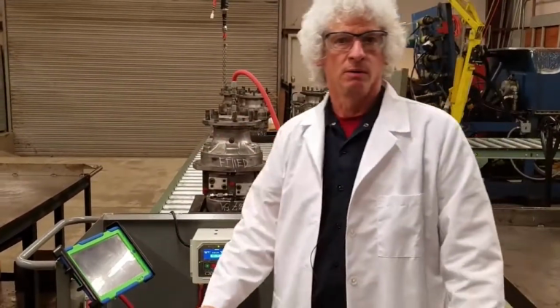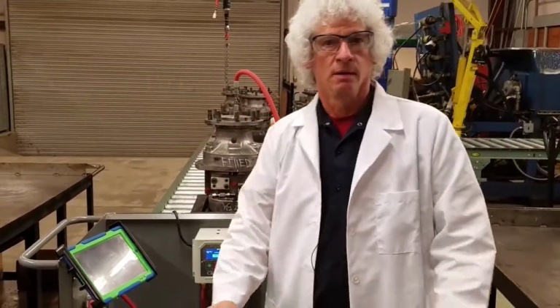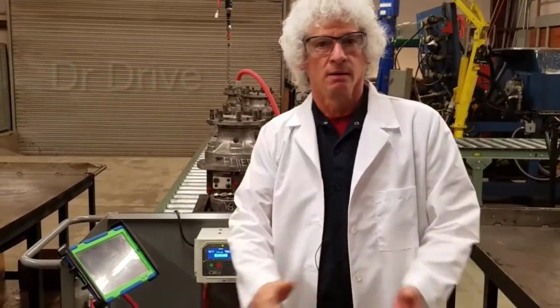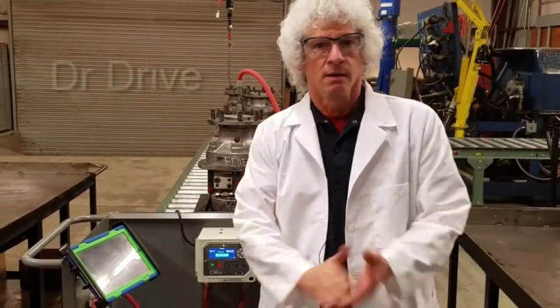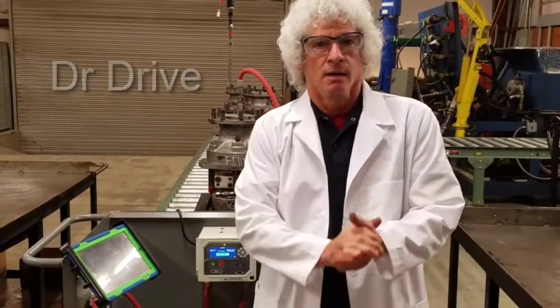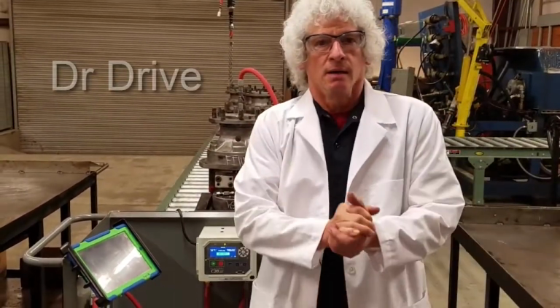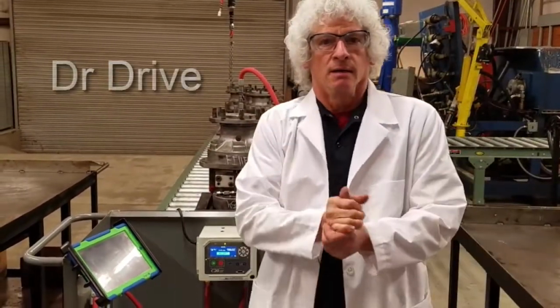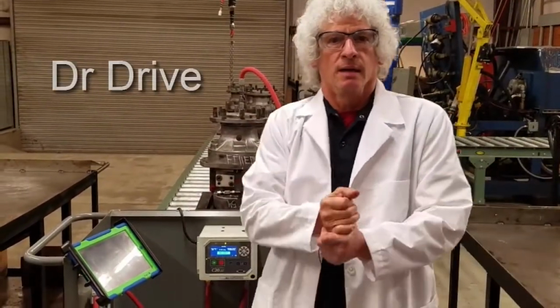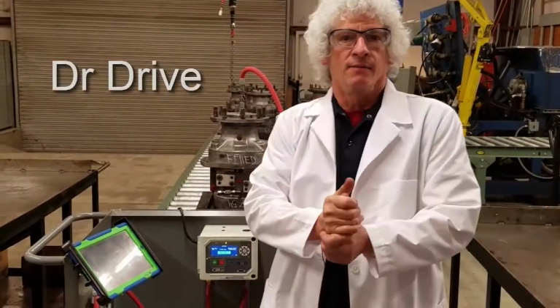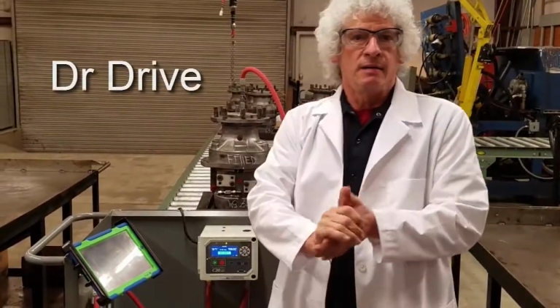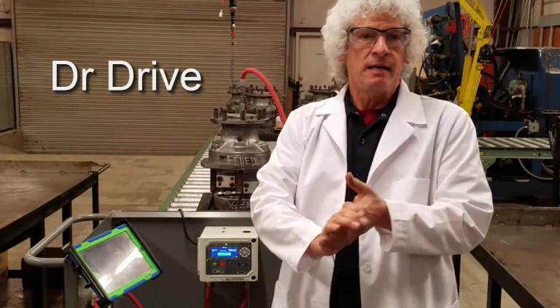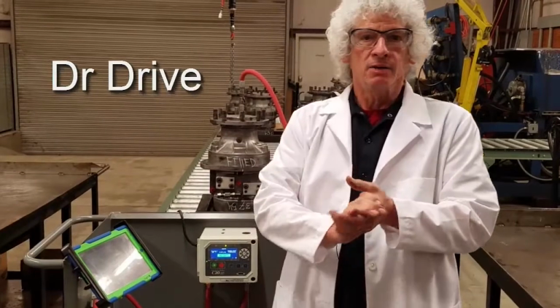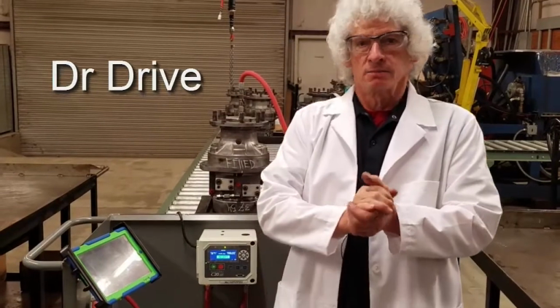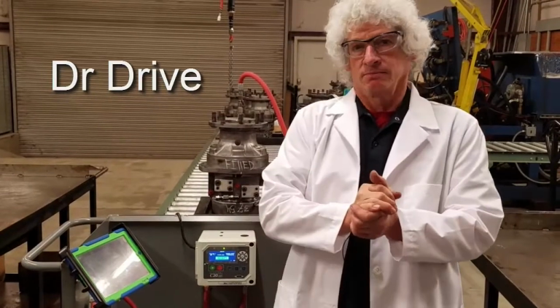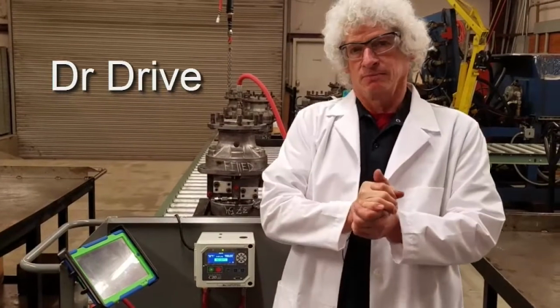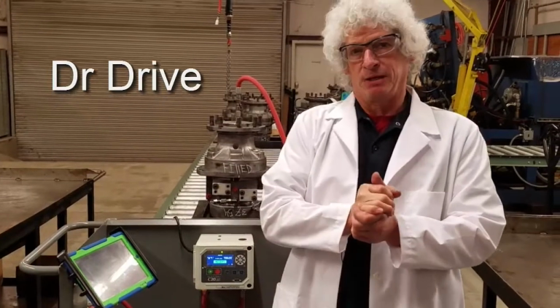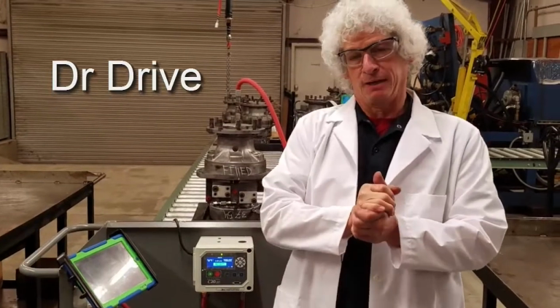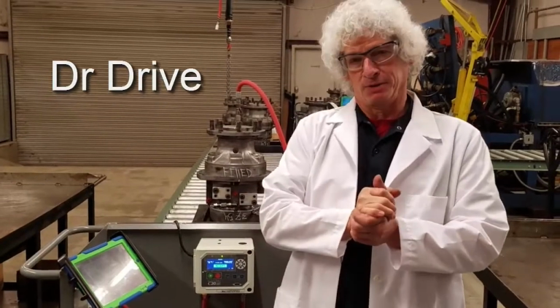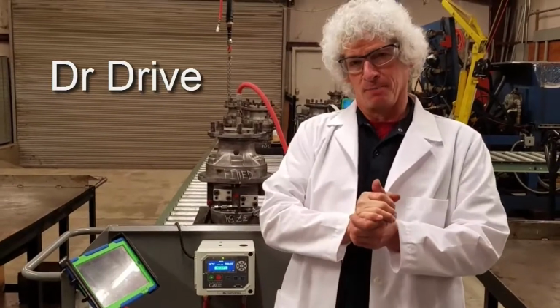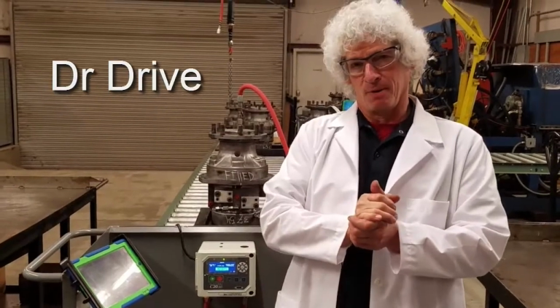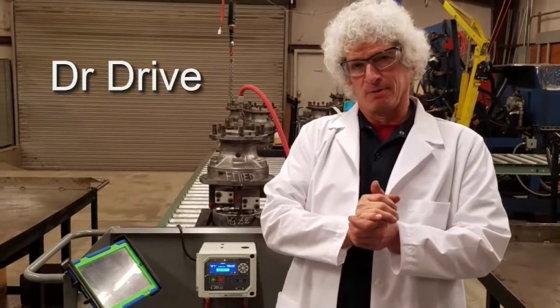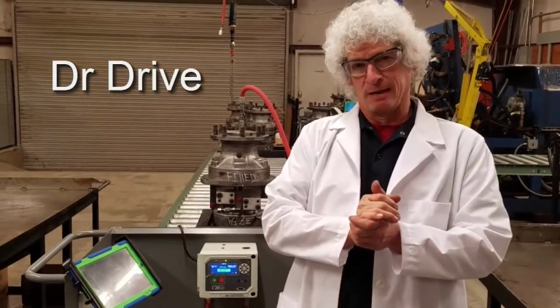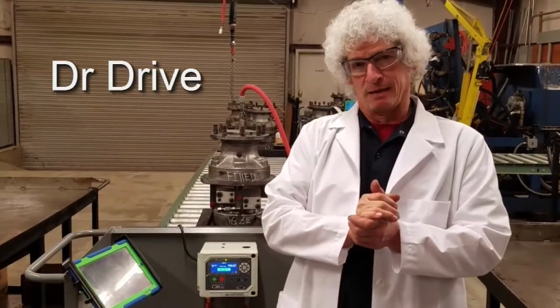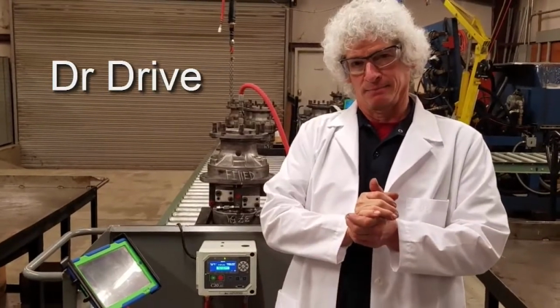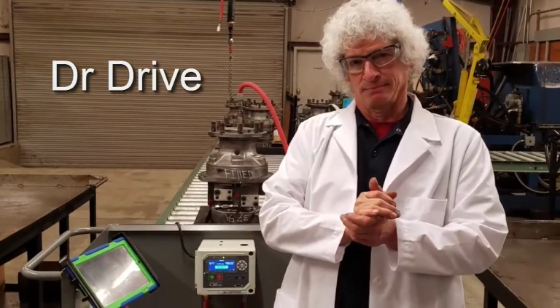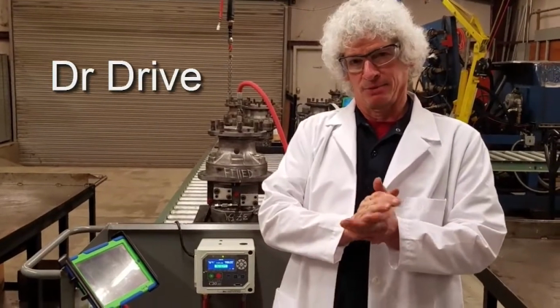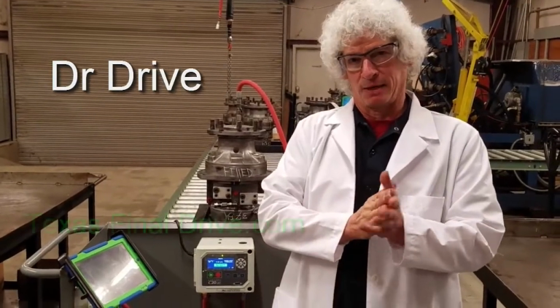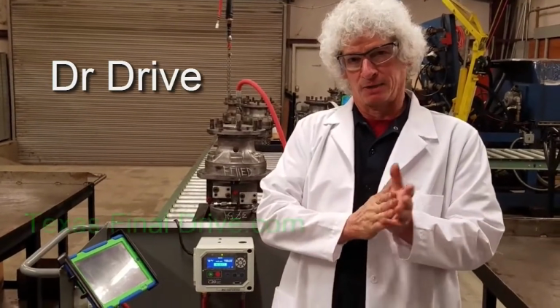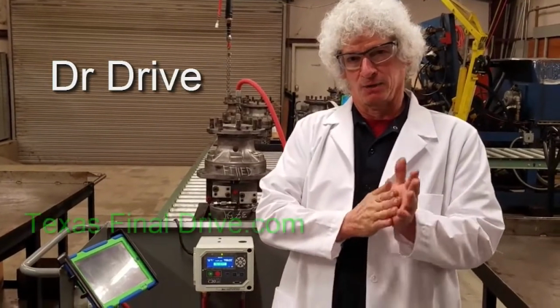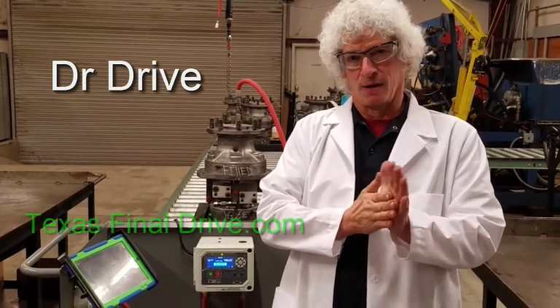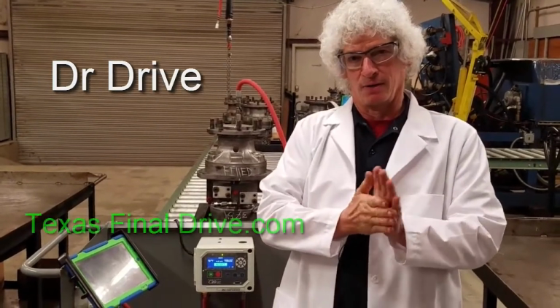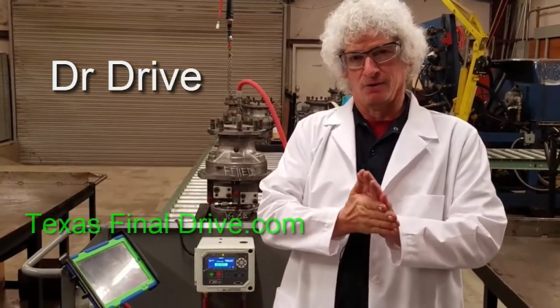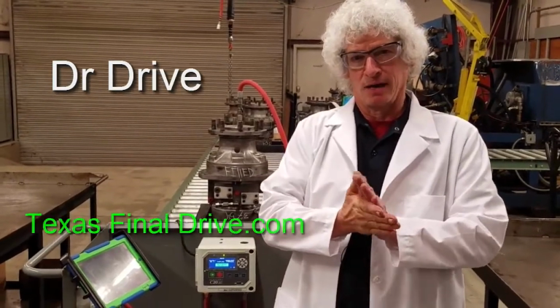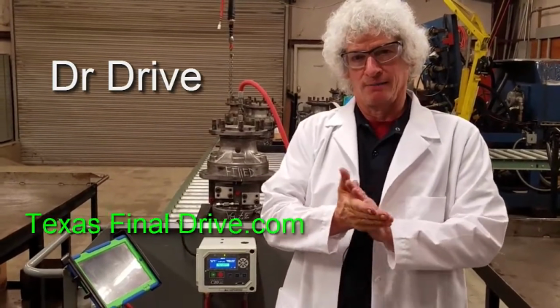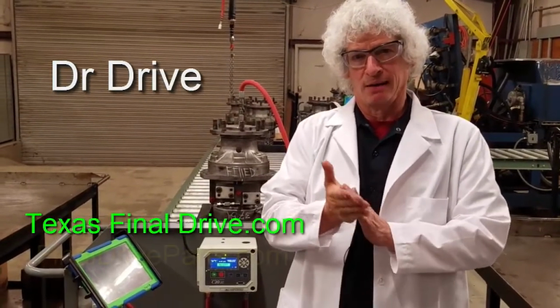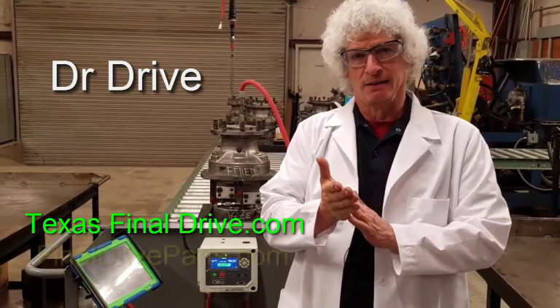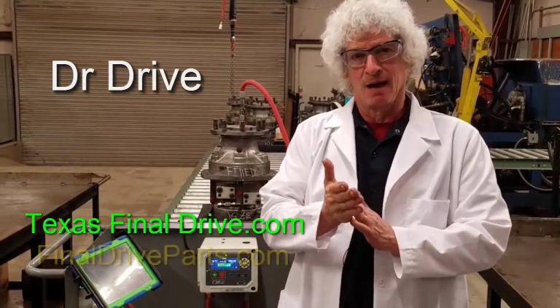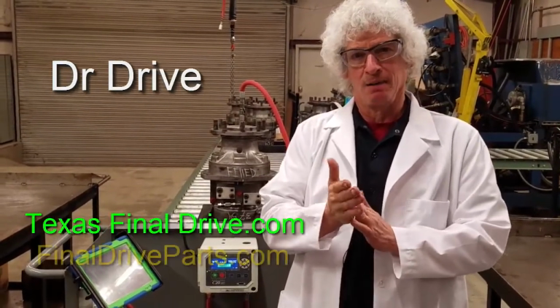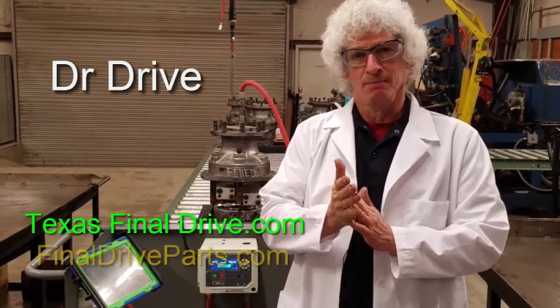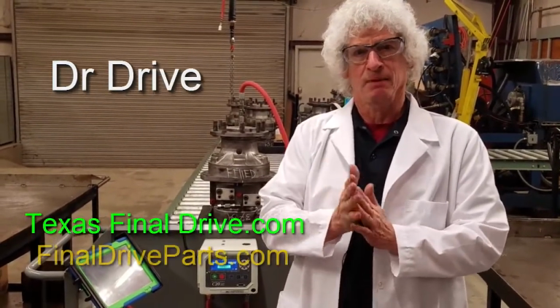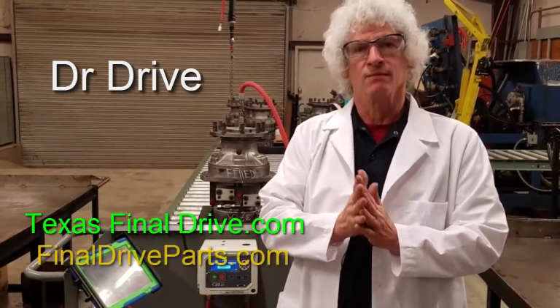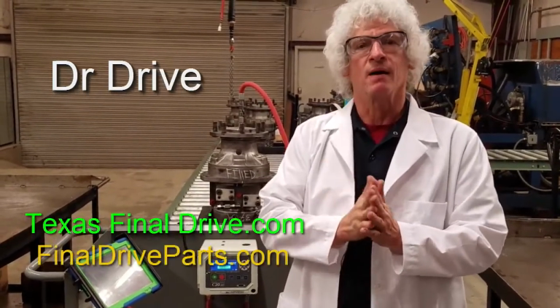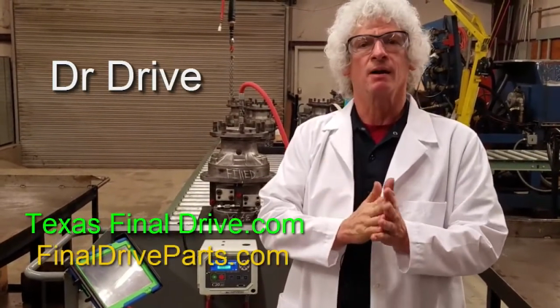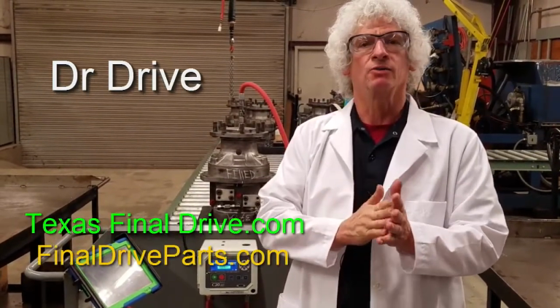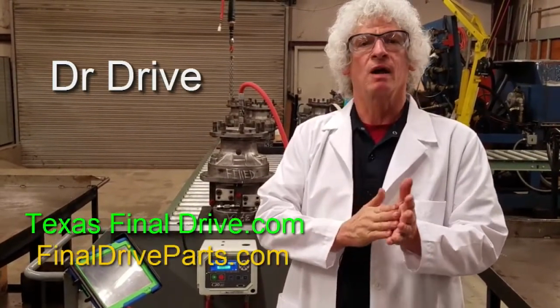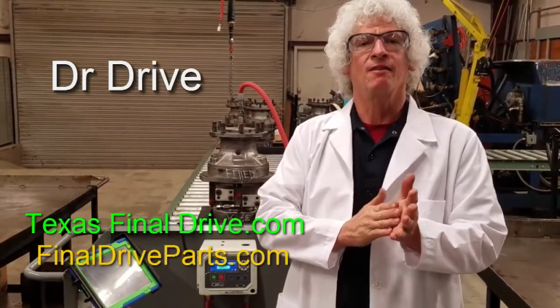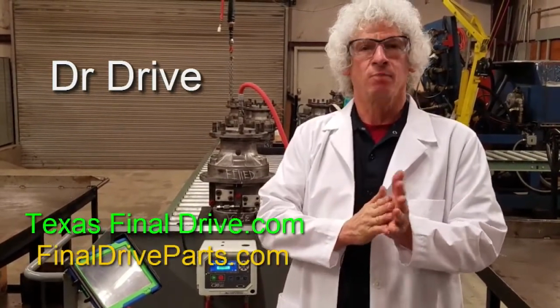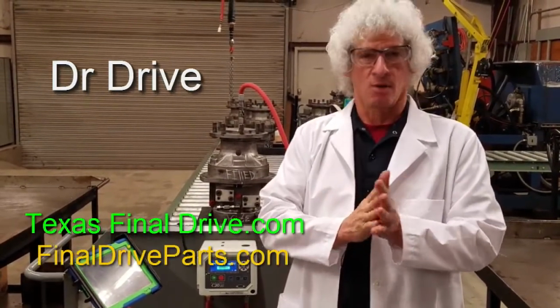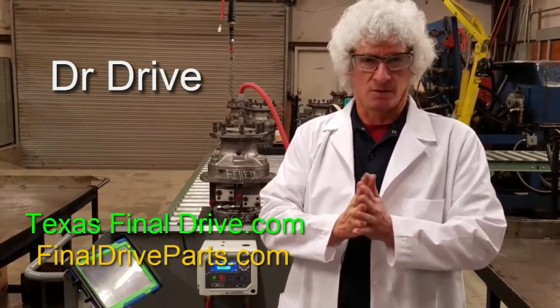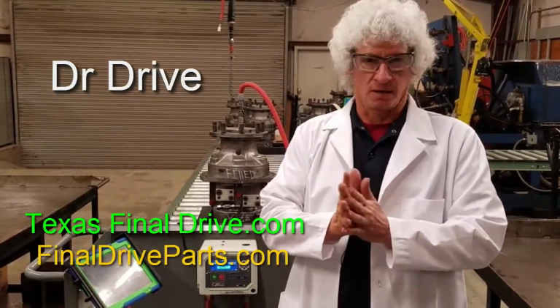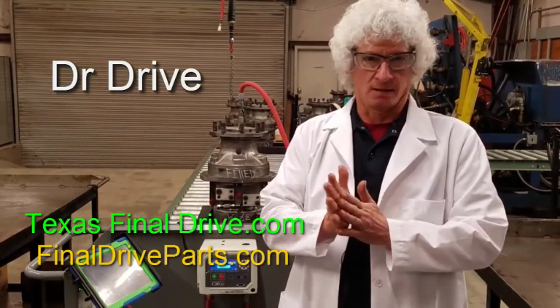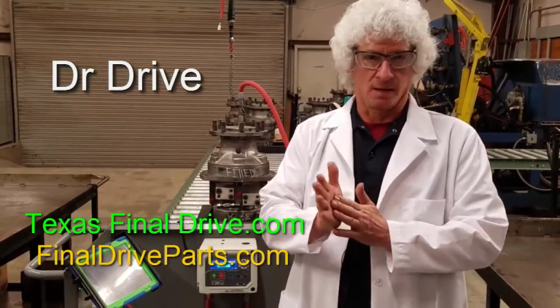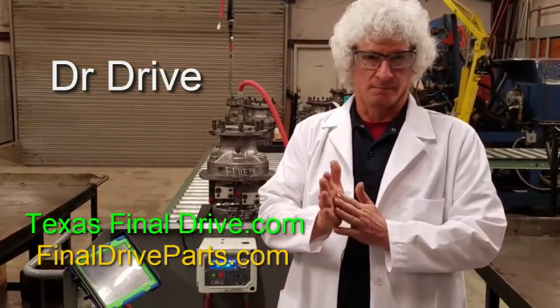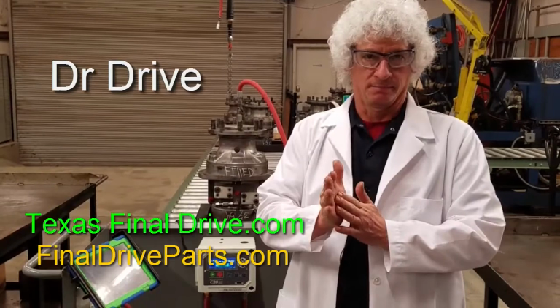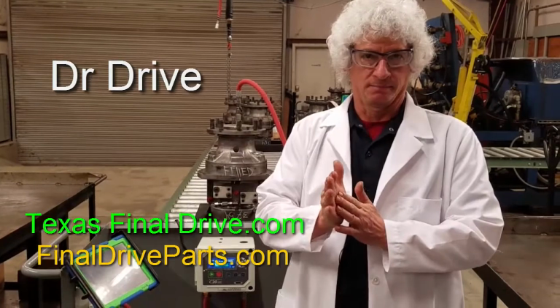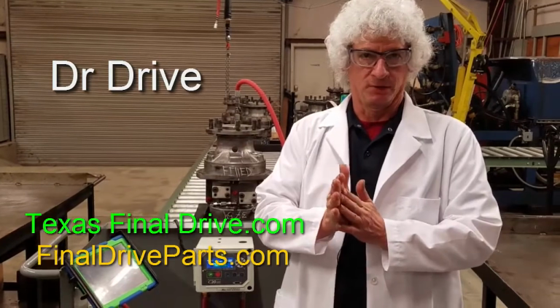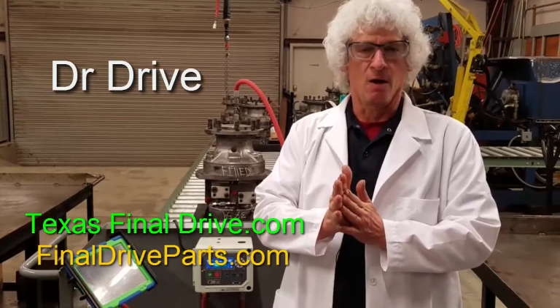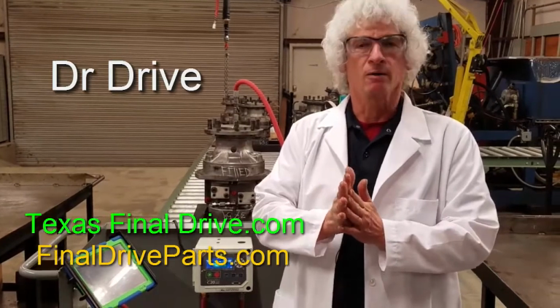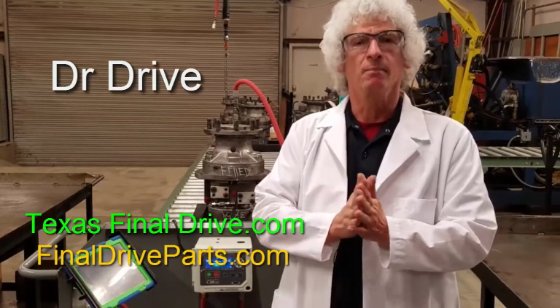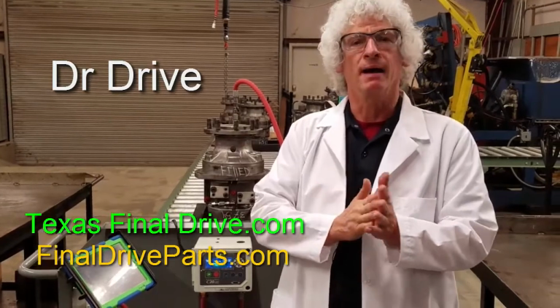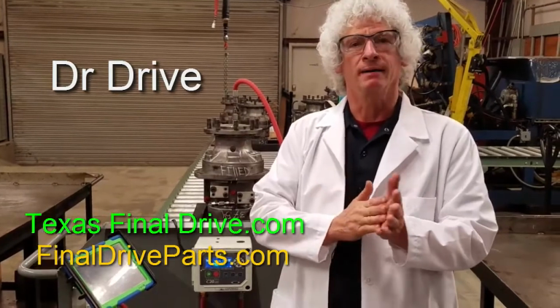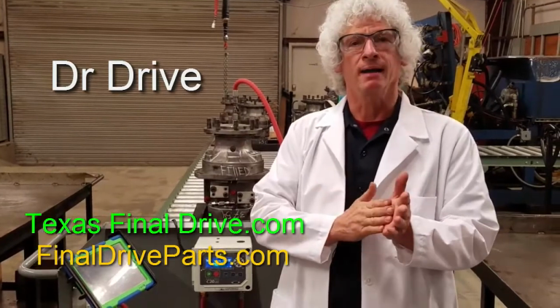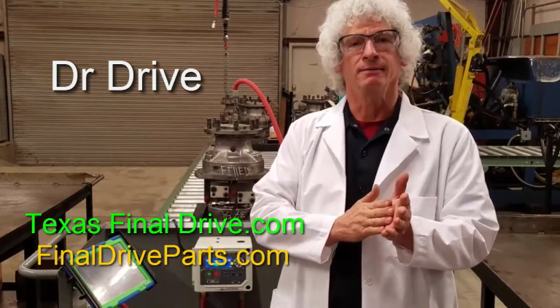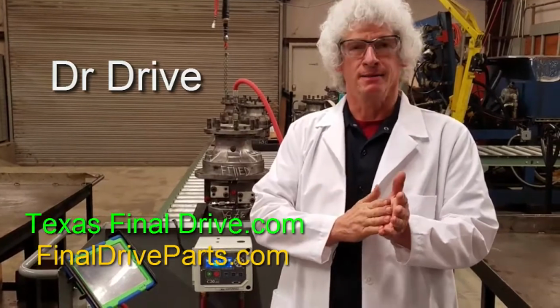If you need us, find us online at TexasFinalDrive.com or FinalDriveParts.com. Y'all come back now, you hear?